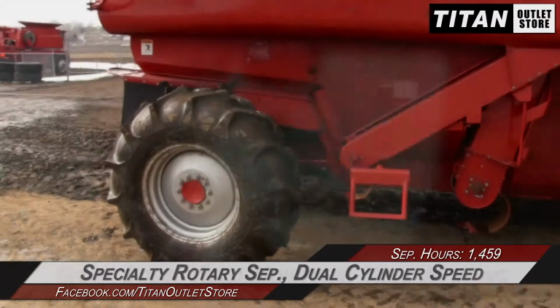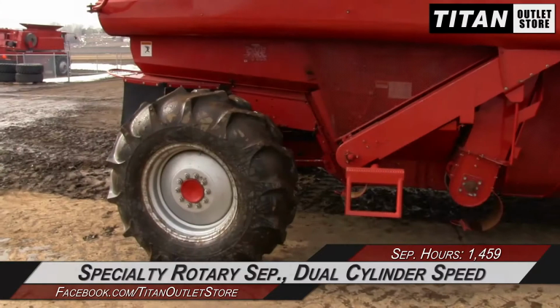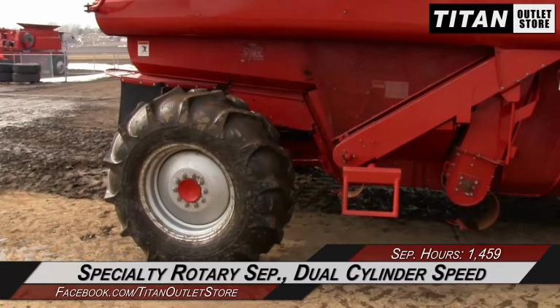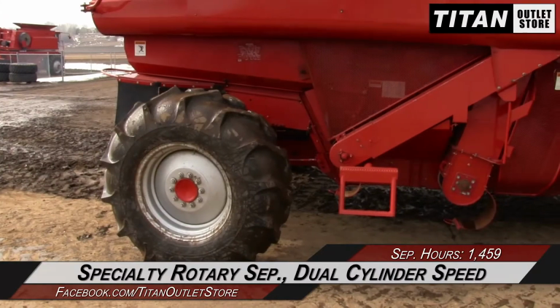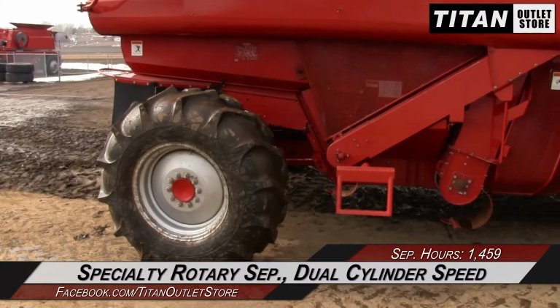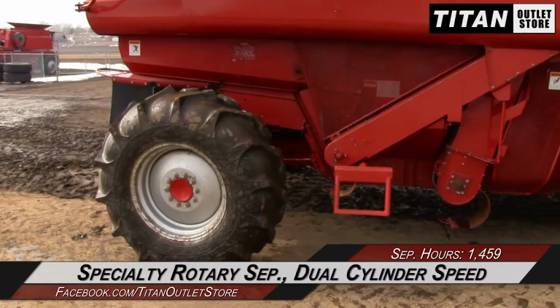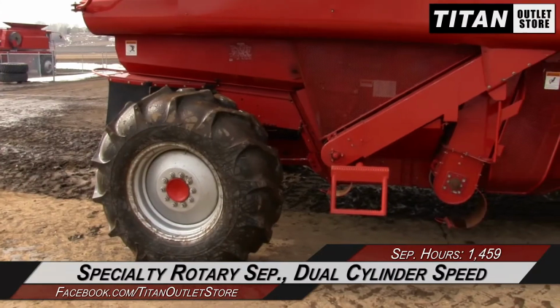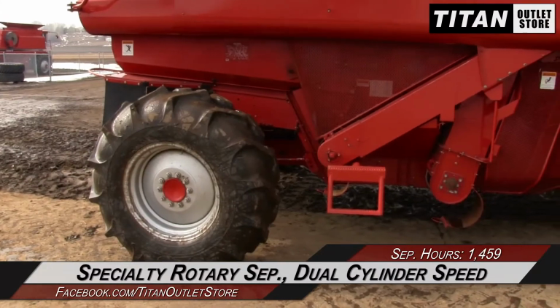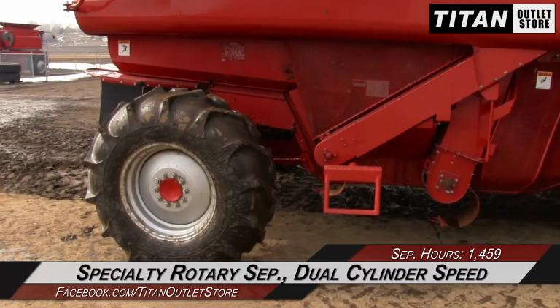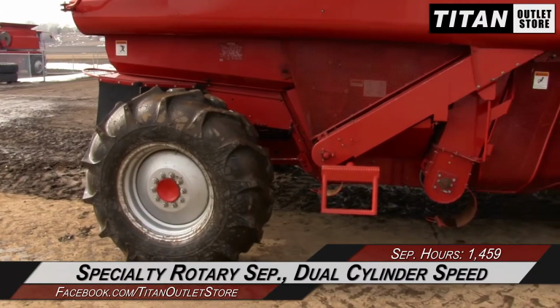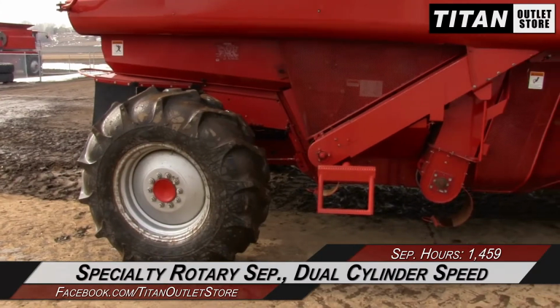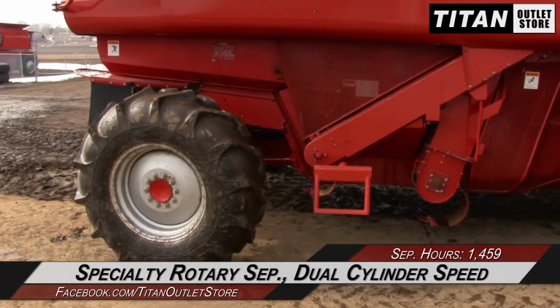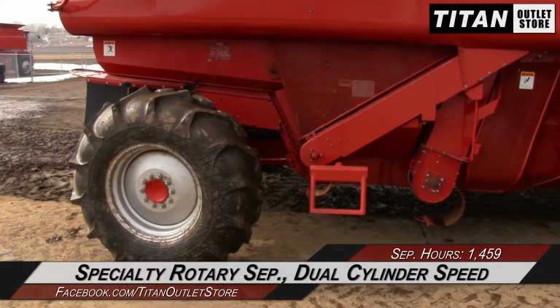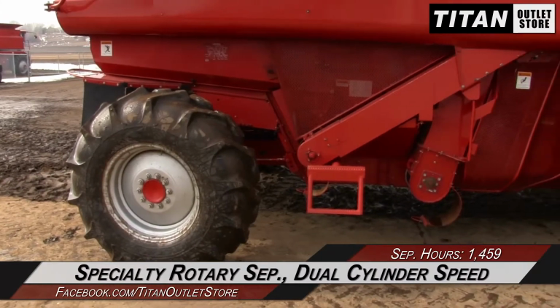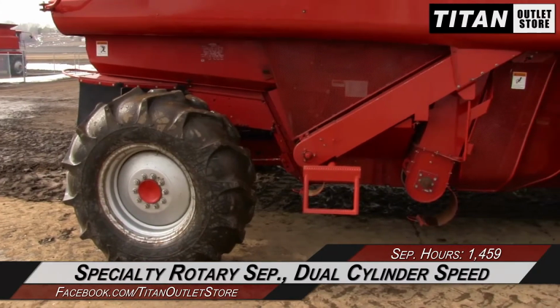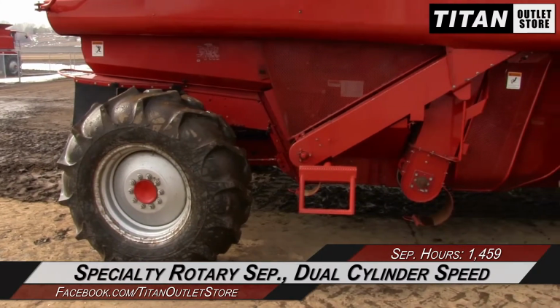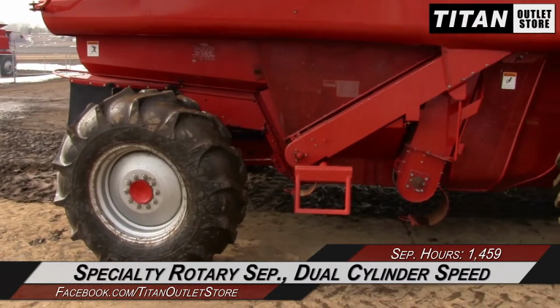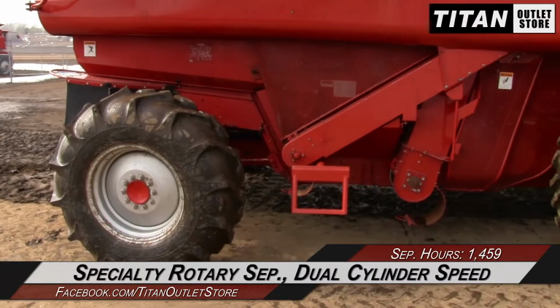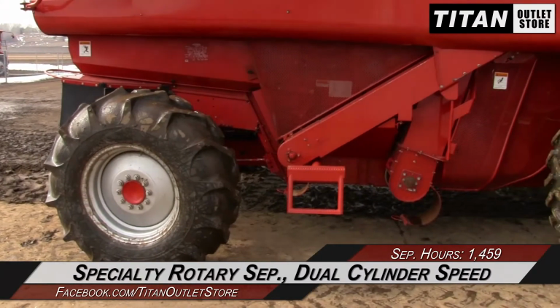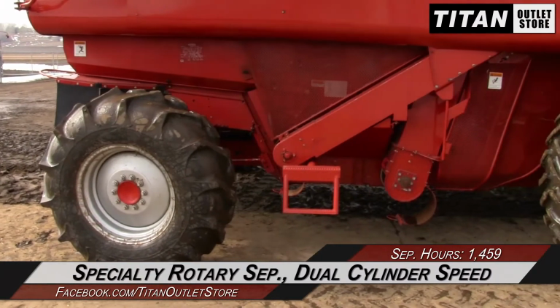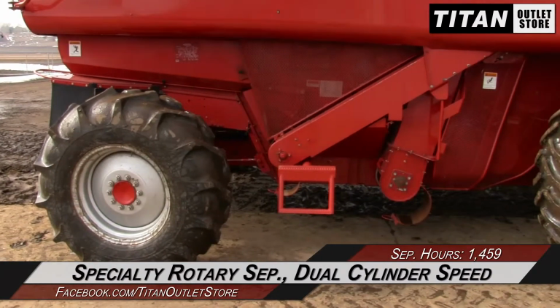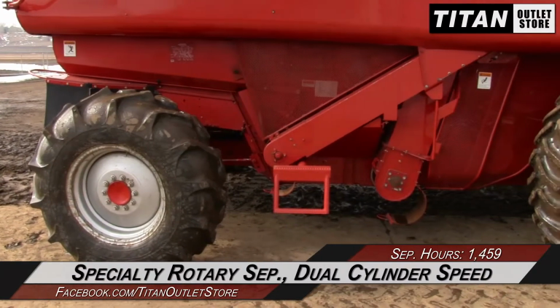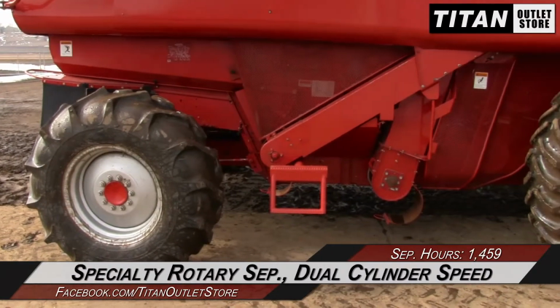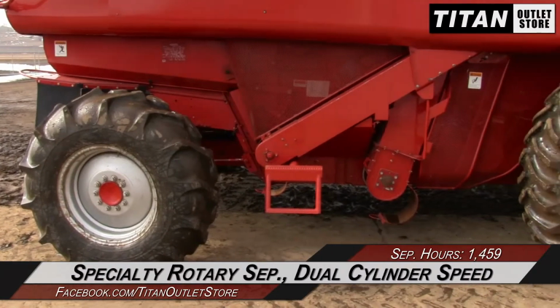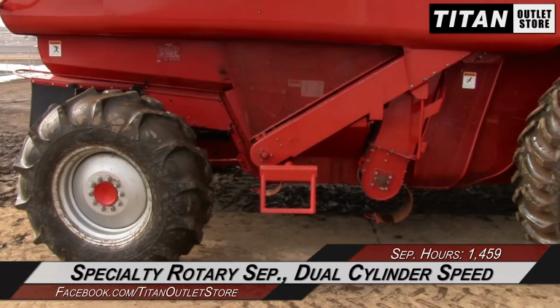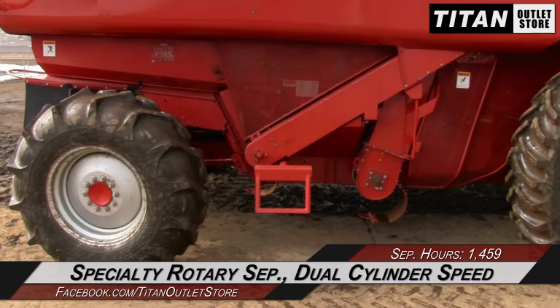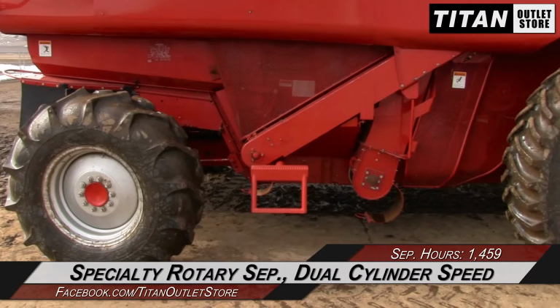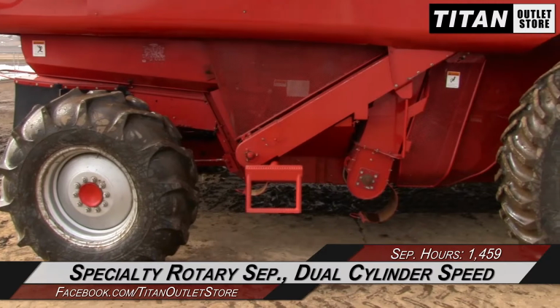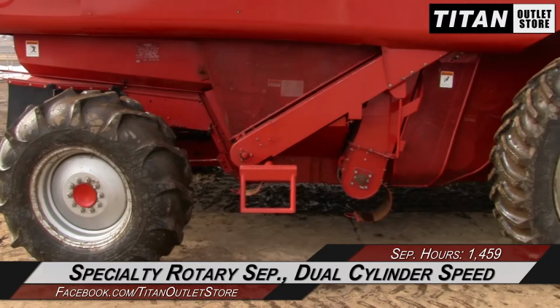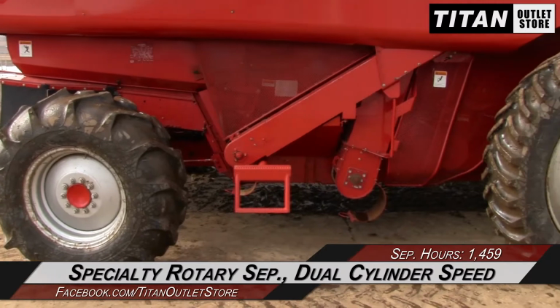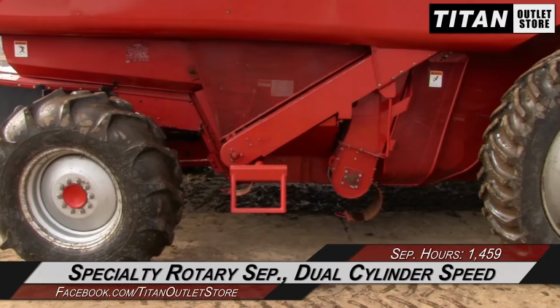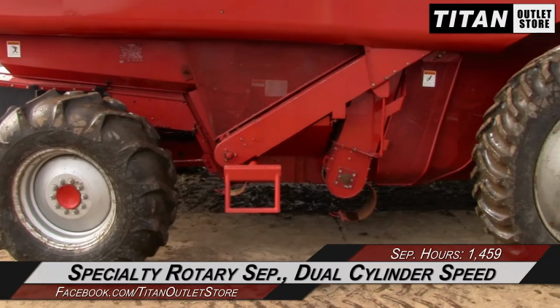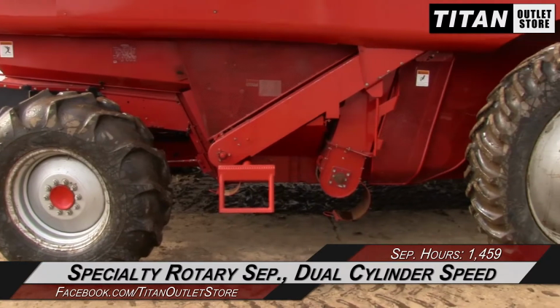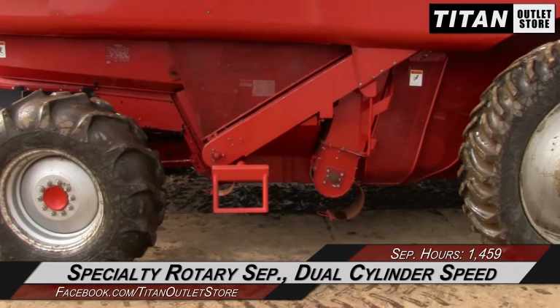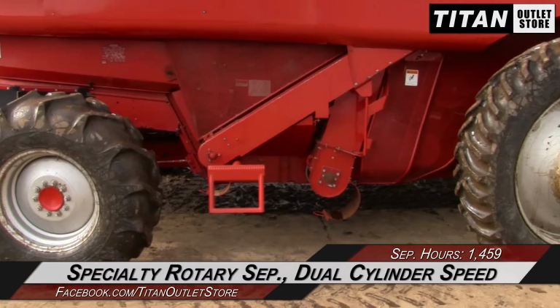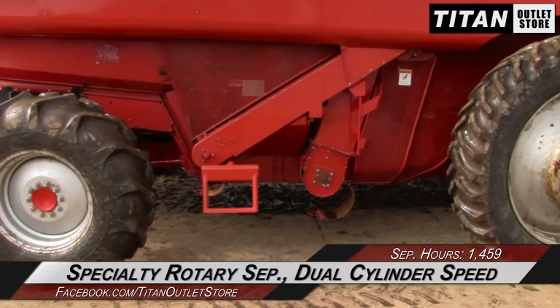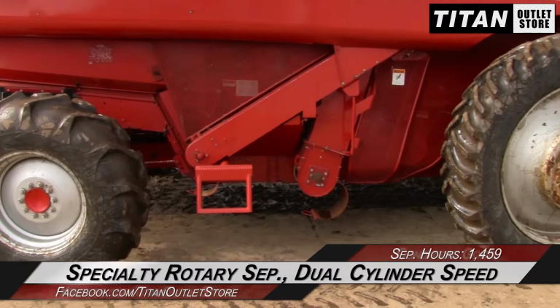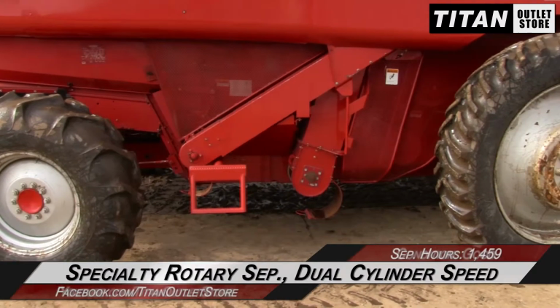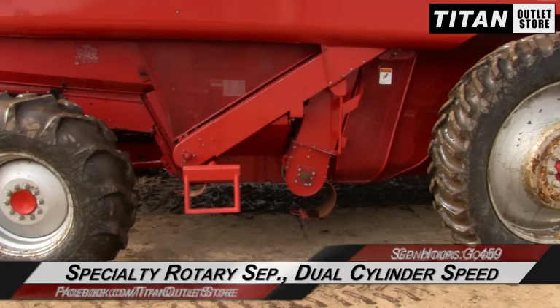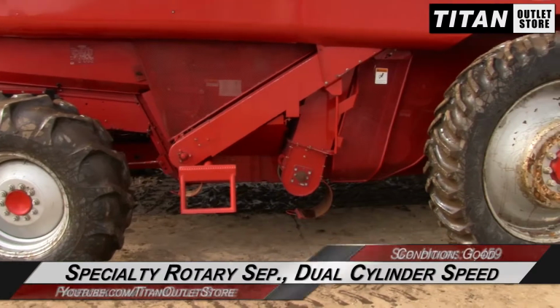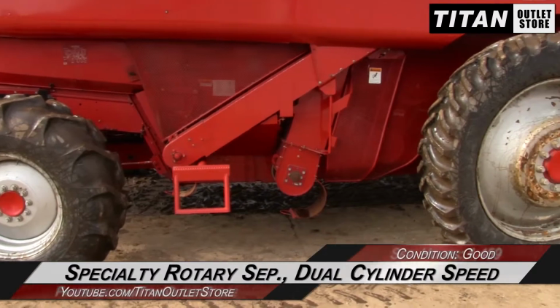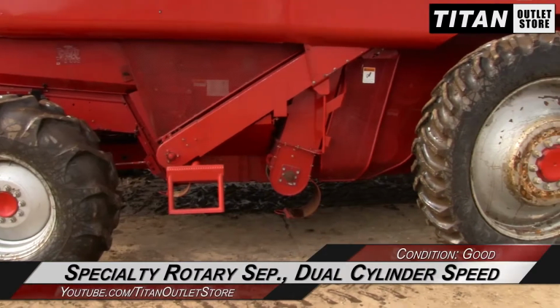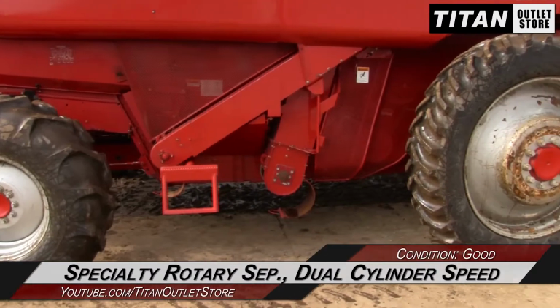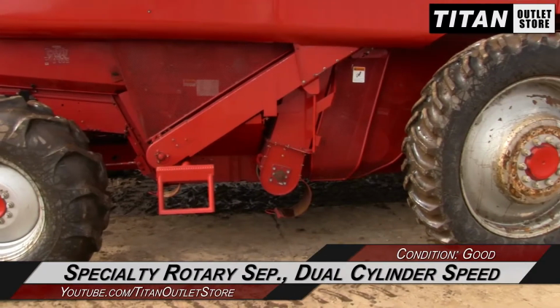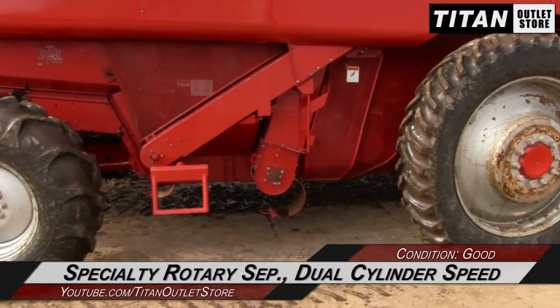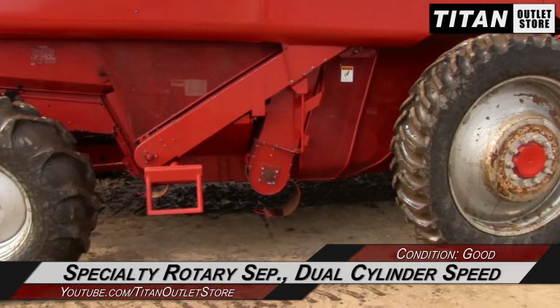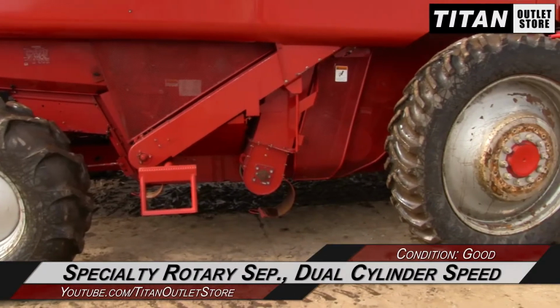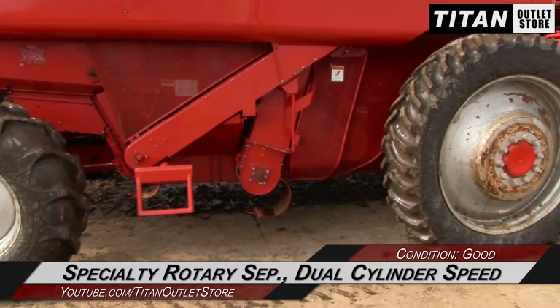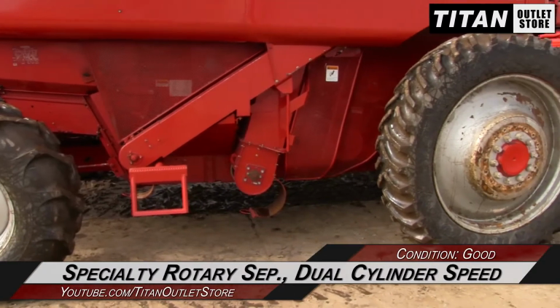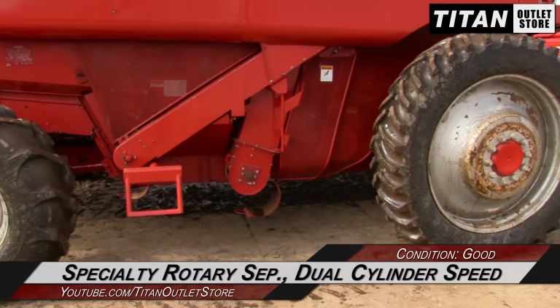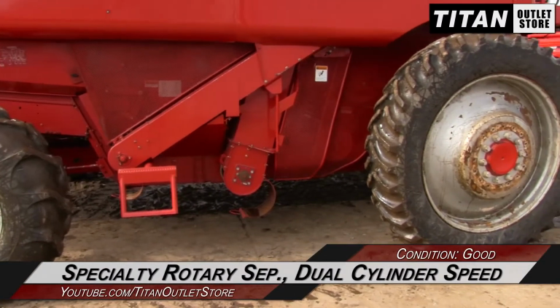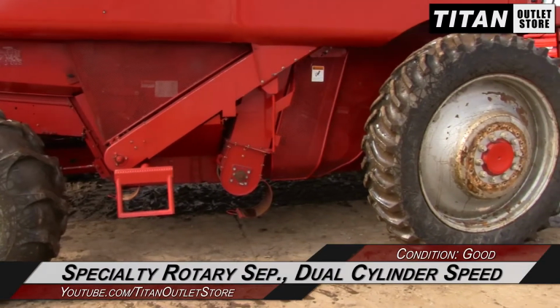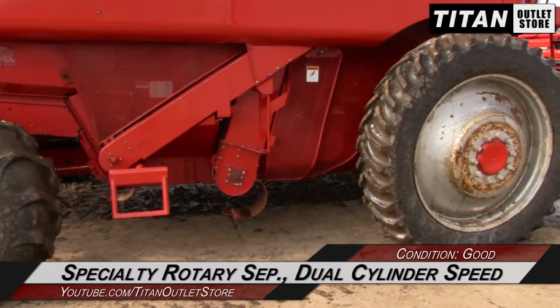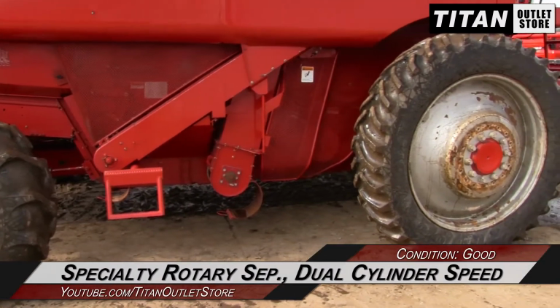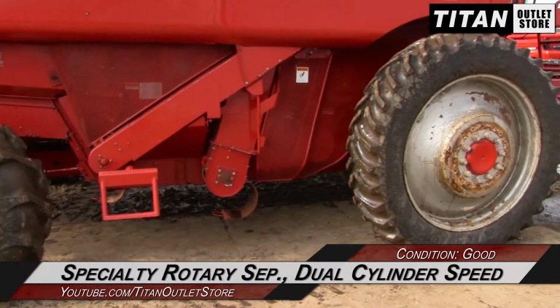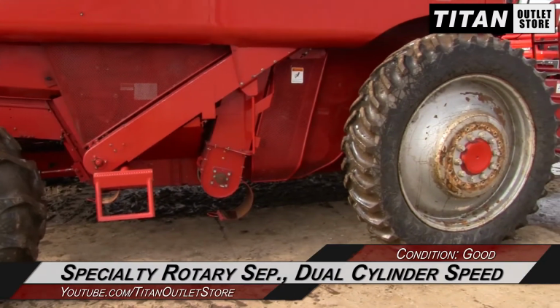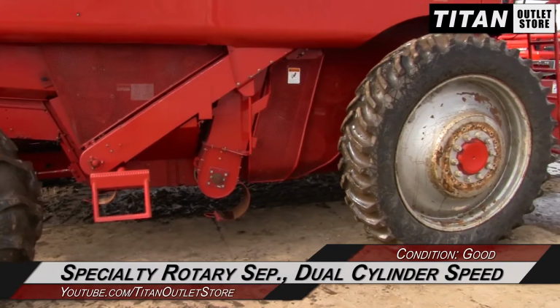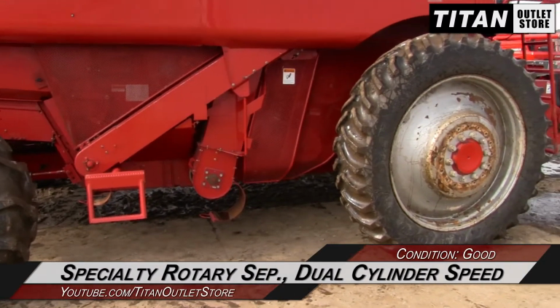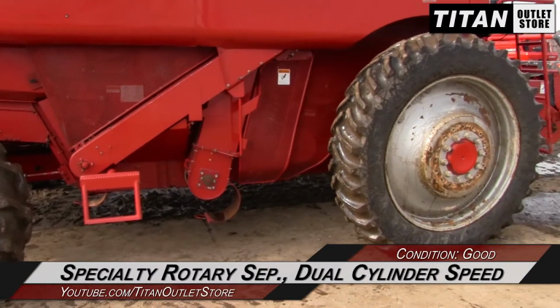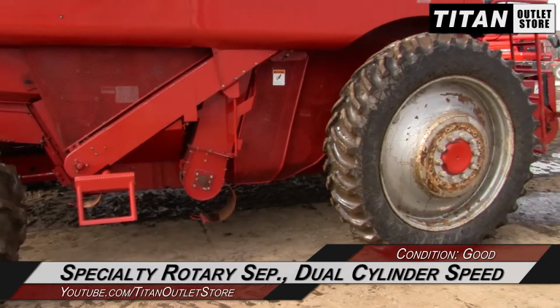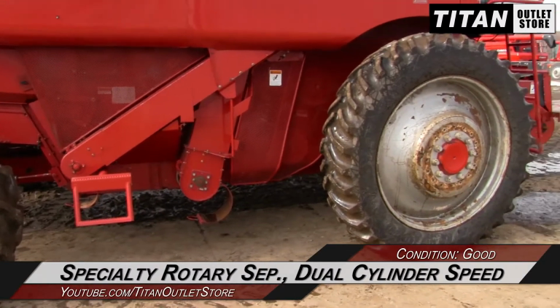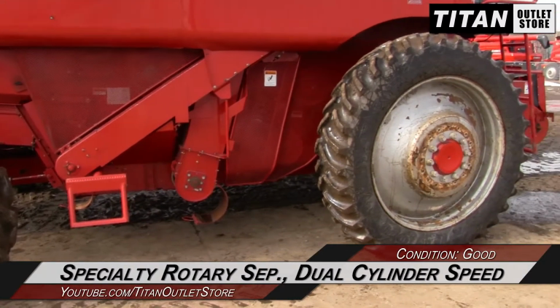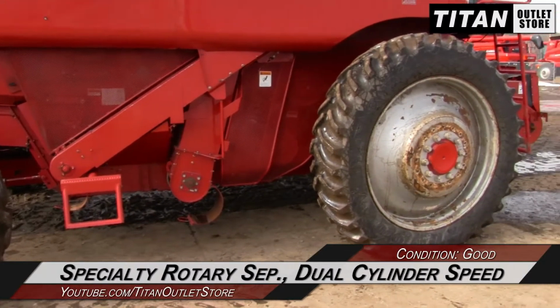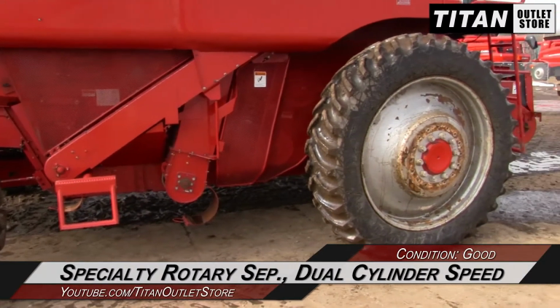Harvesting technologies in this 2388 include specialty roadway separation, dual cylinder speed and a bubble up auger.